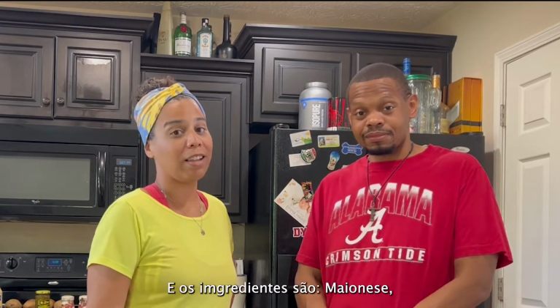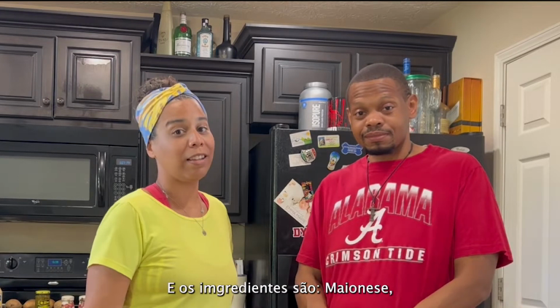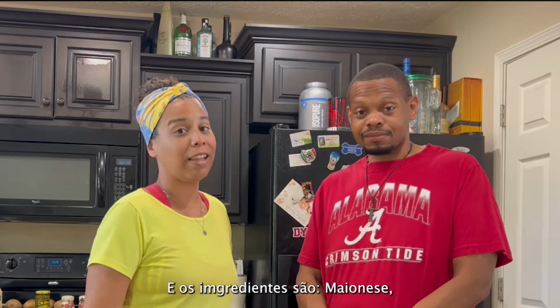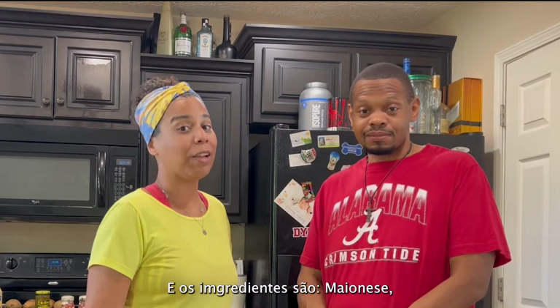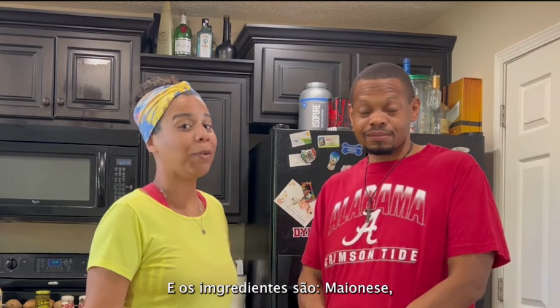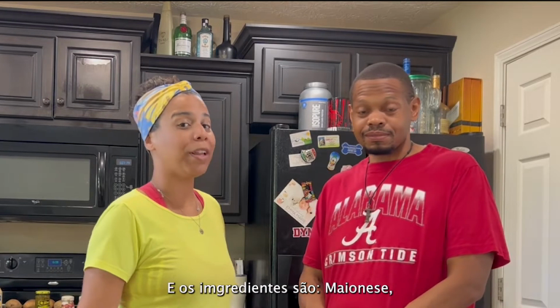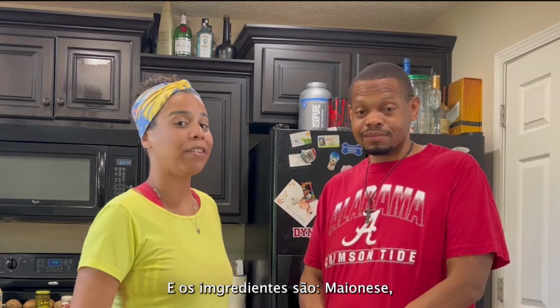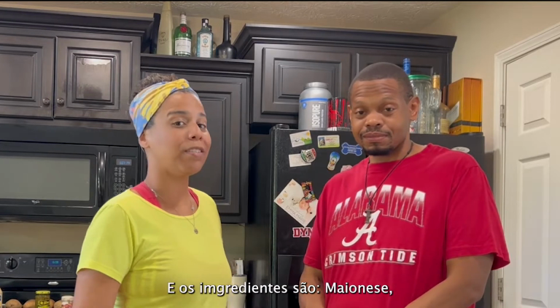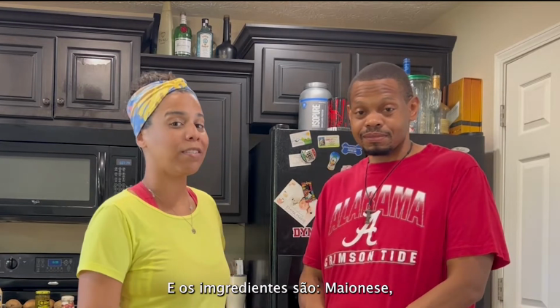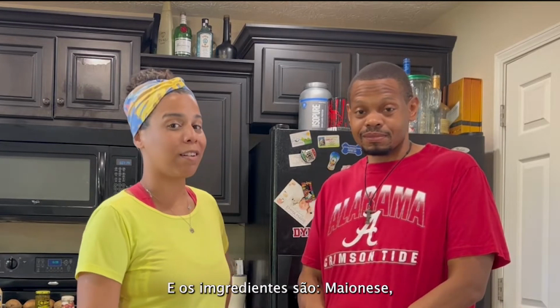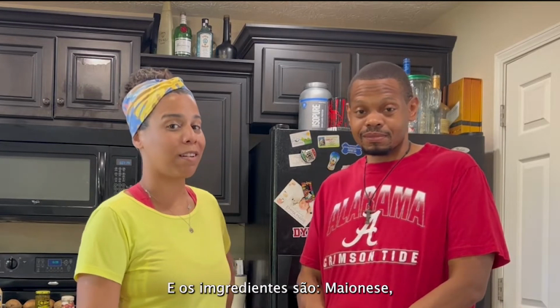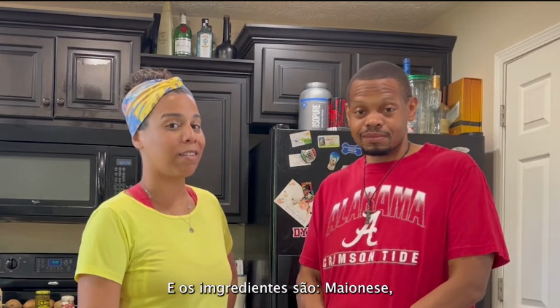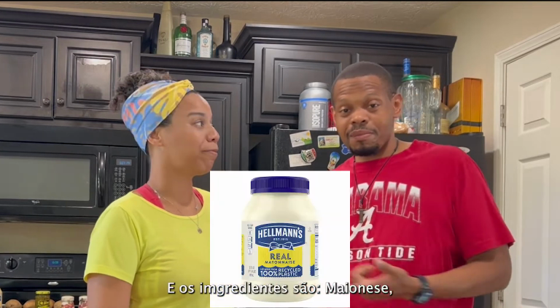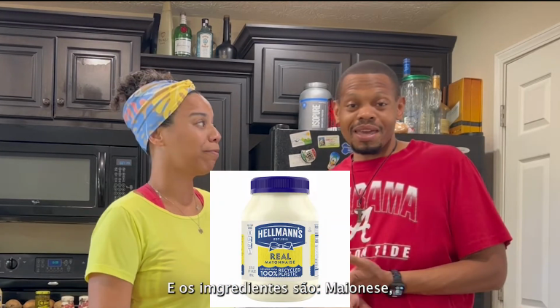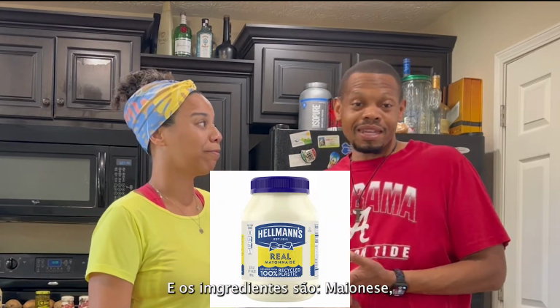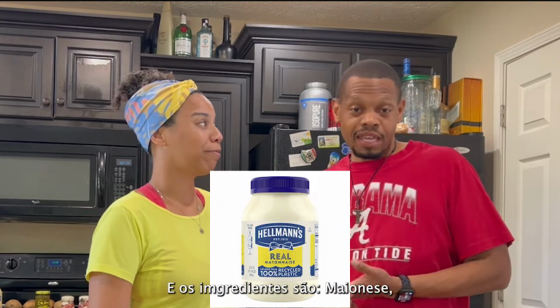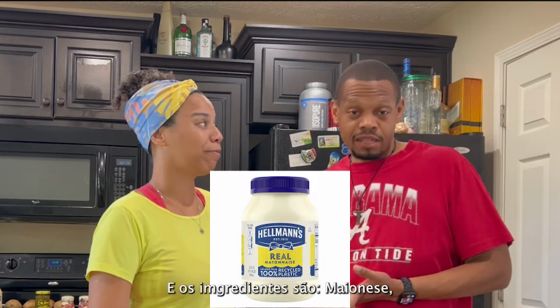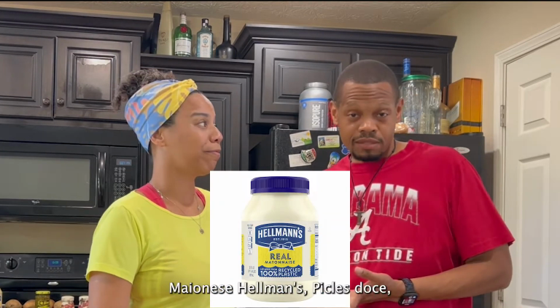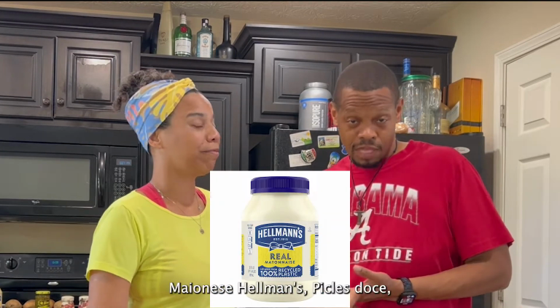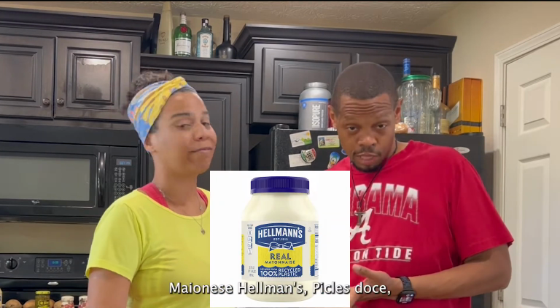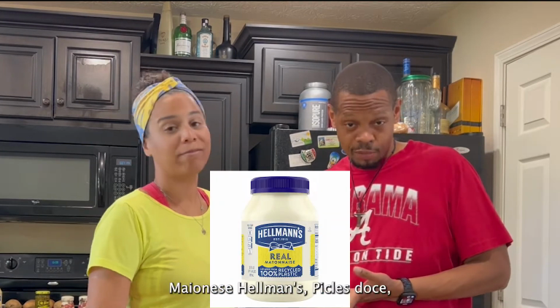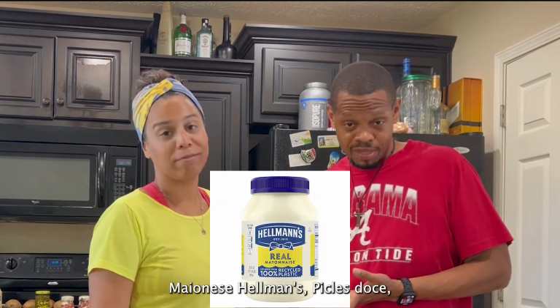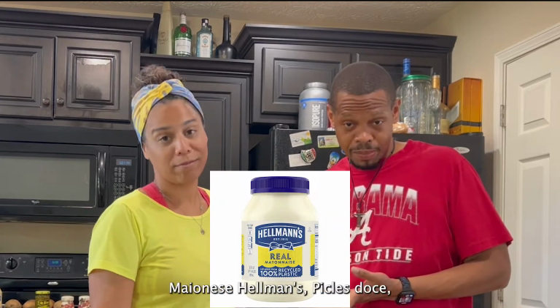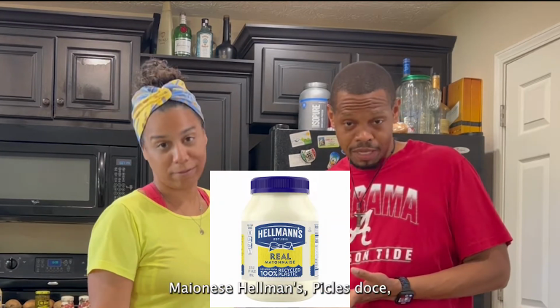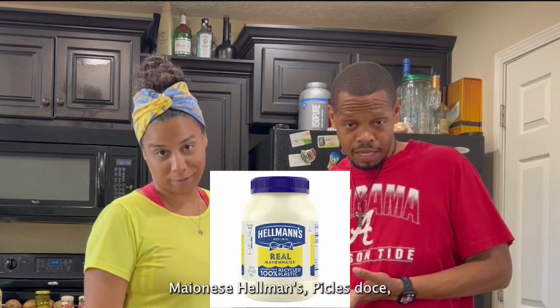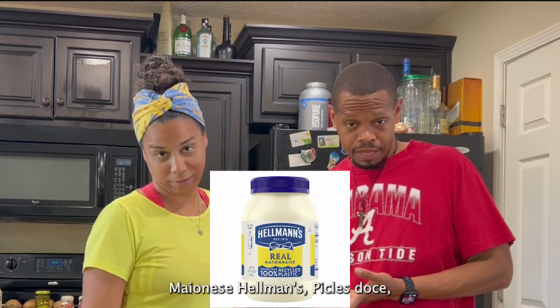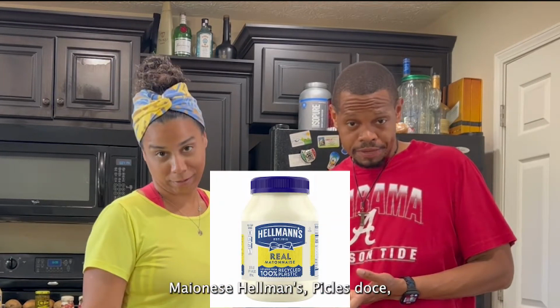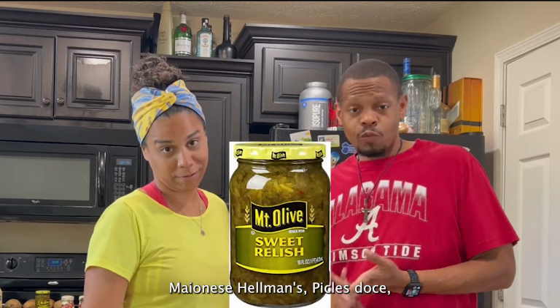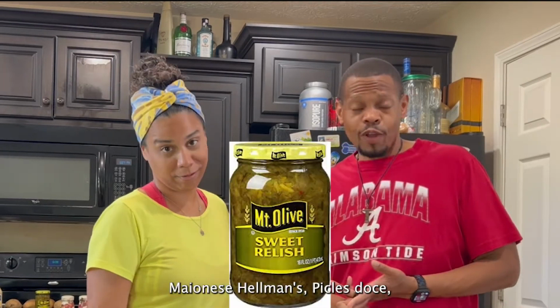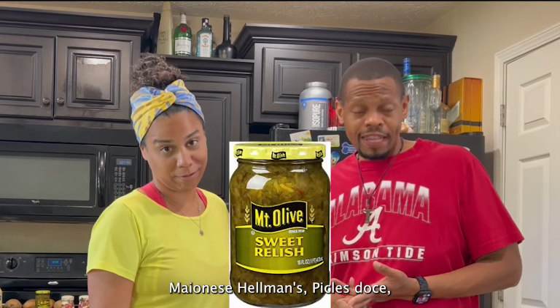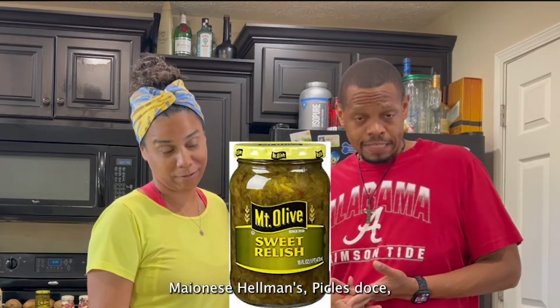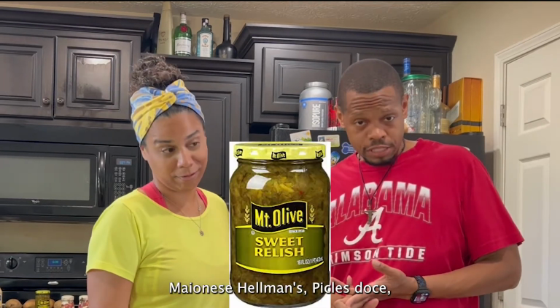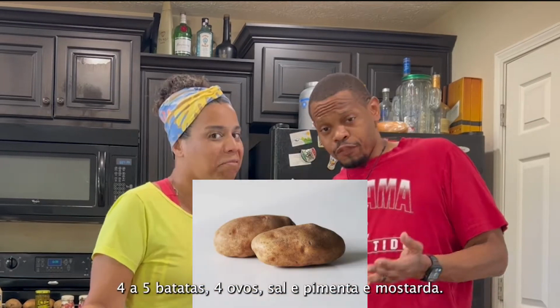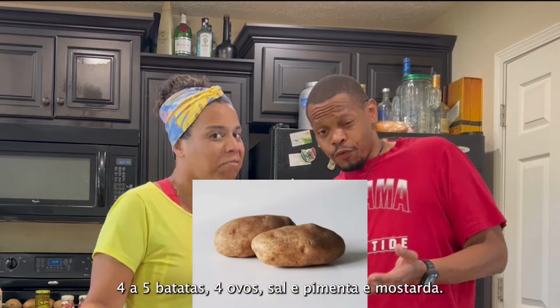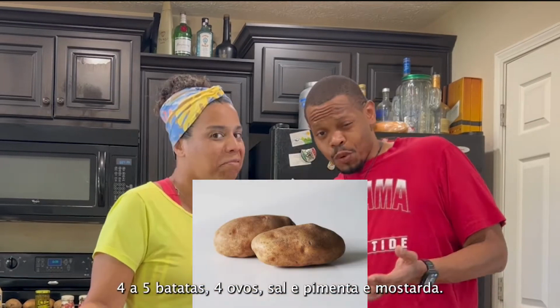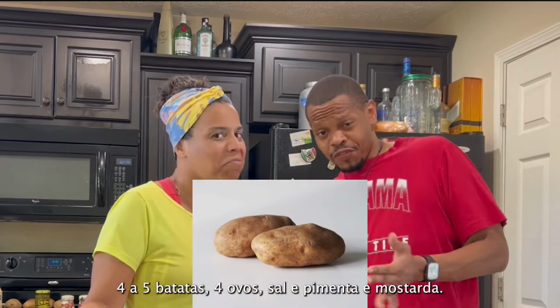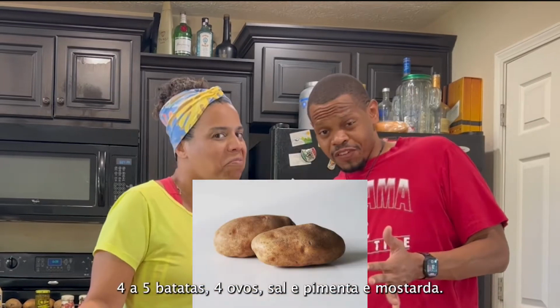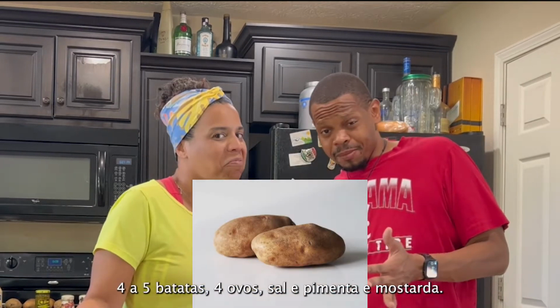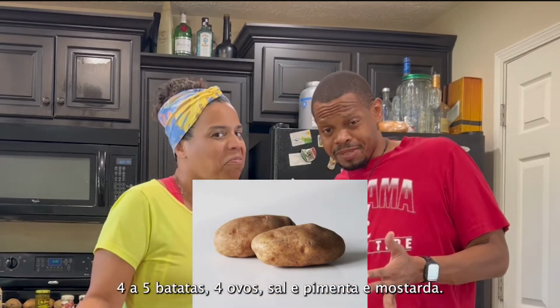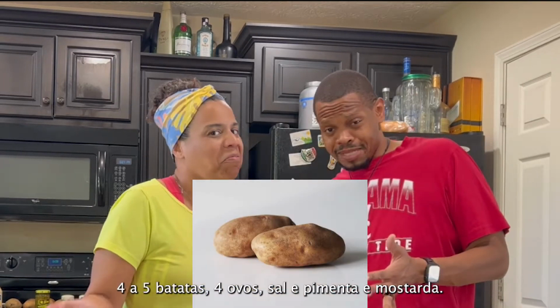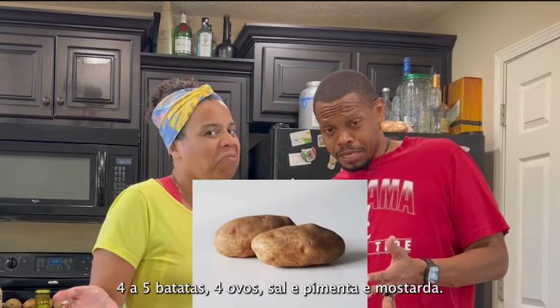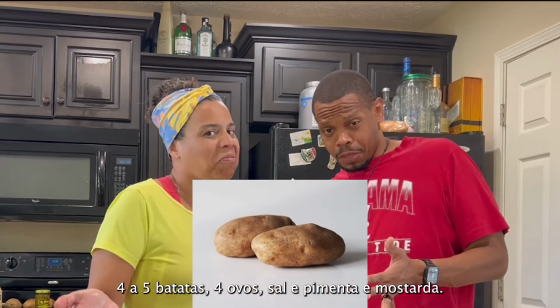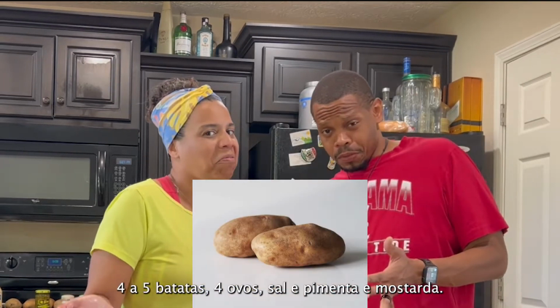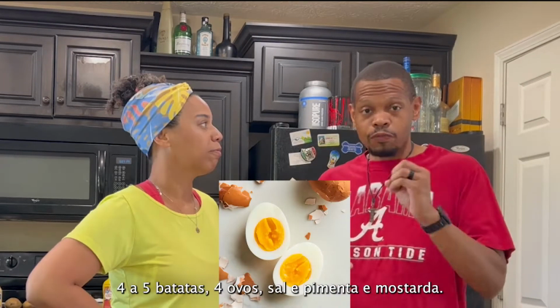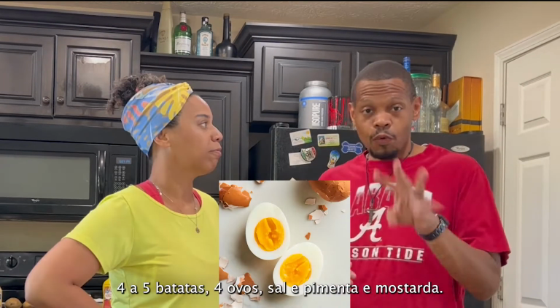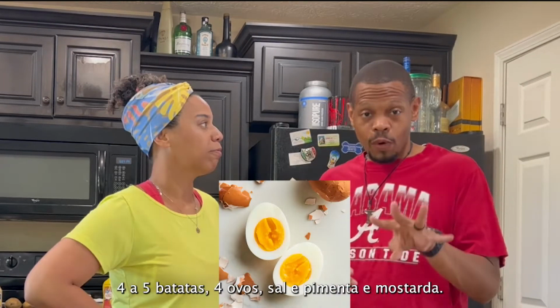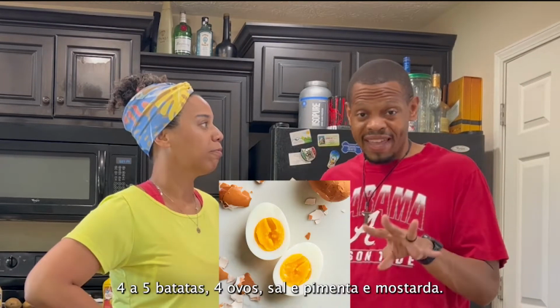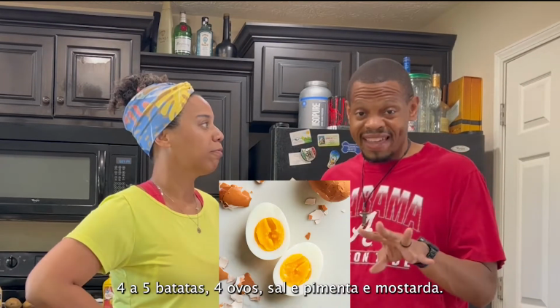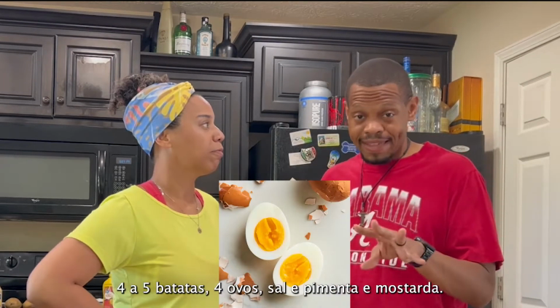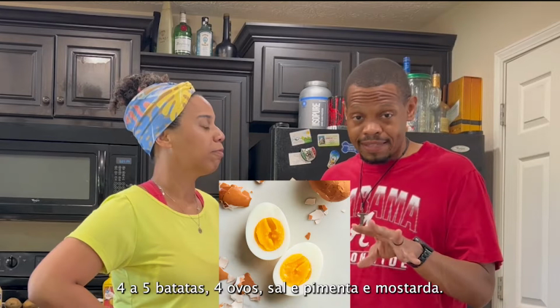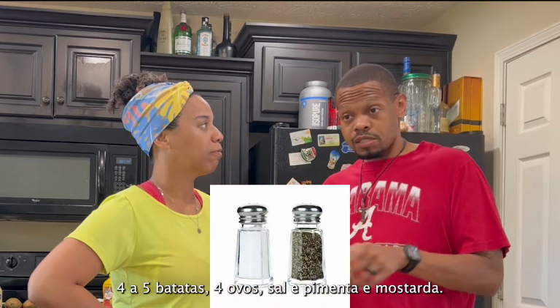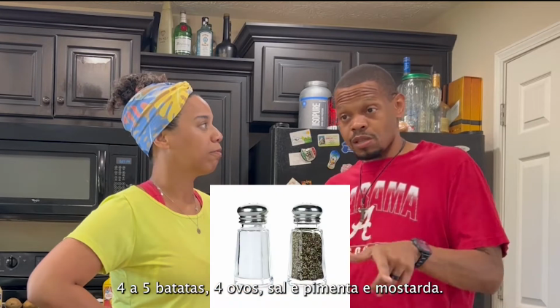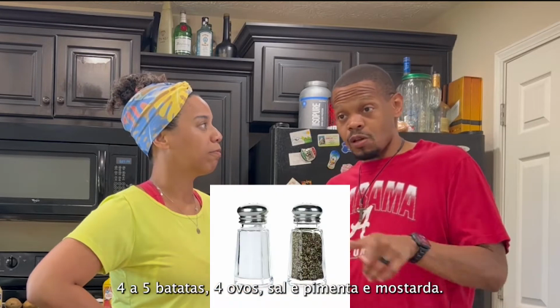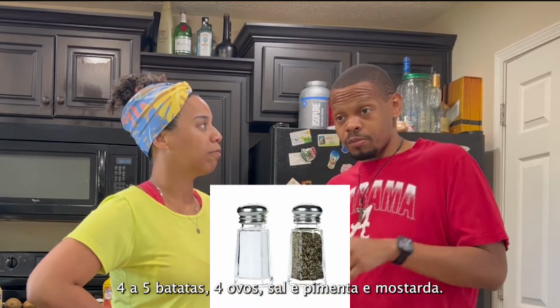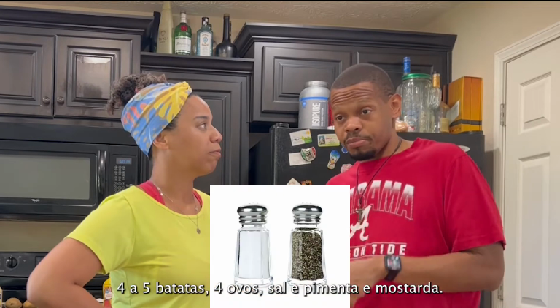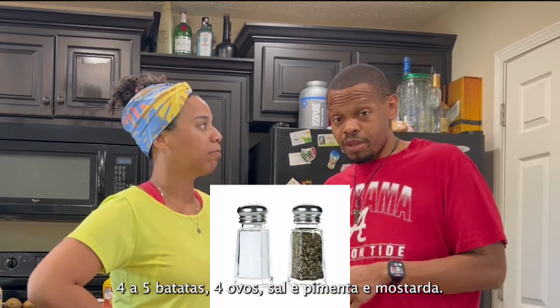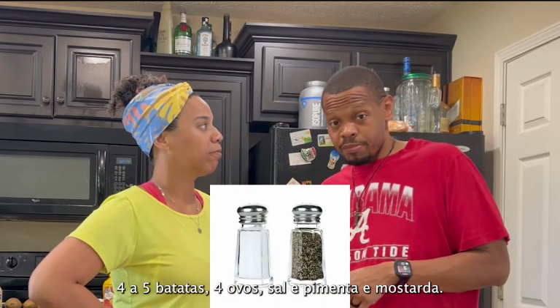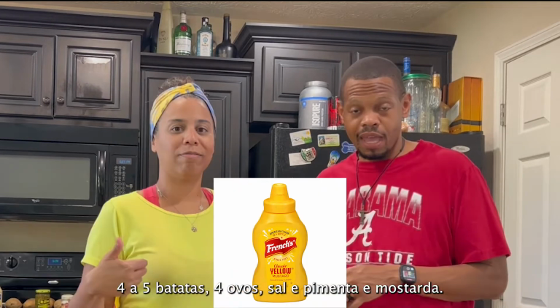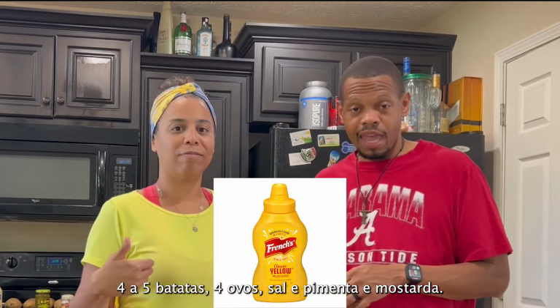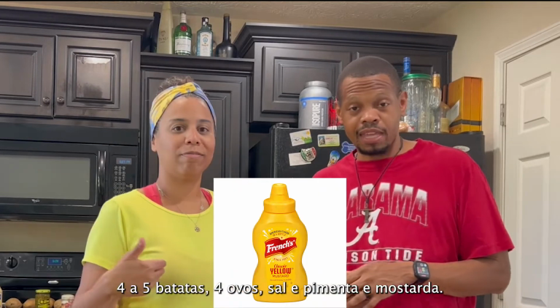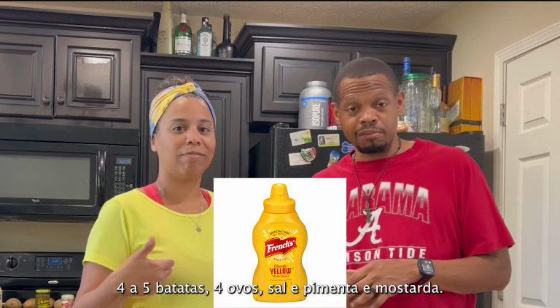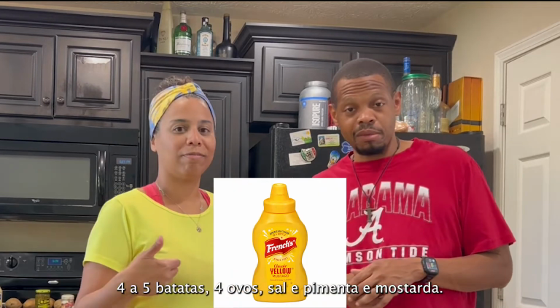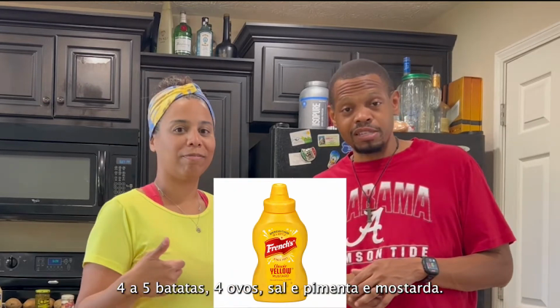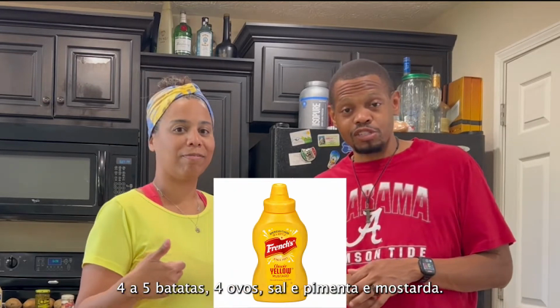And the ingredients are: mayonnaise — Hellmann's mayonnaise — relish, four or five potatoes, four eggs, salt and pepper, and mustard.